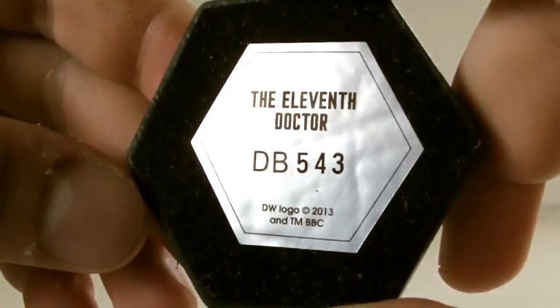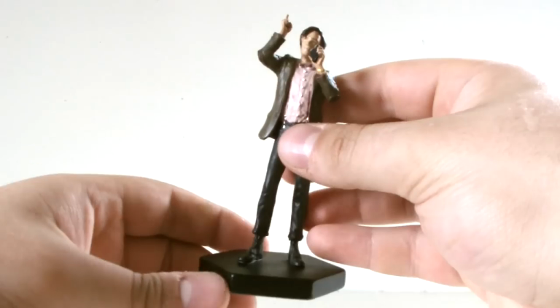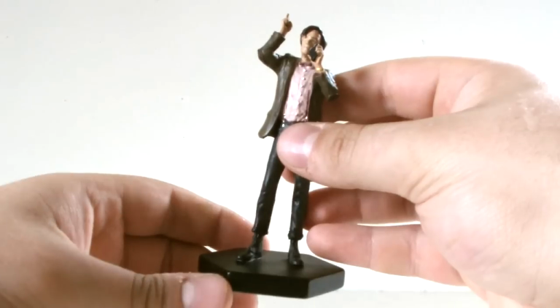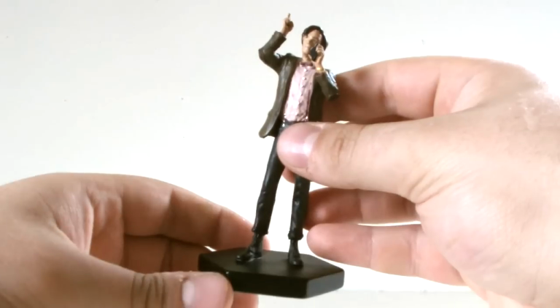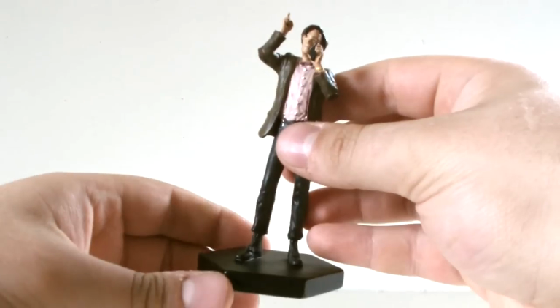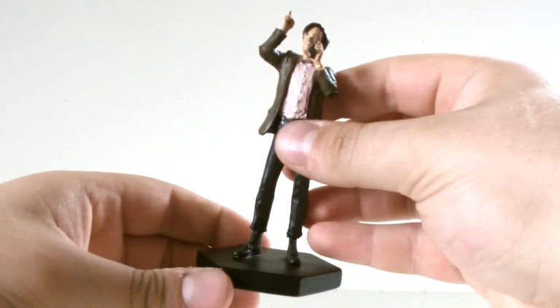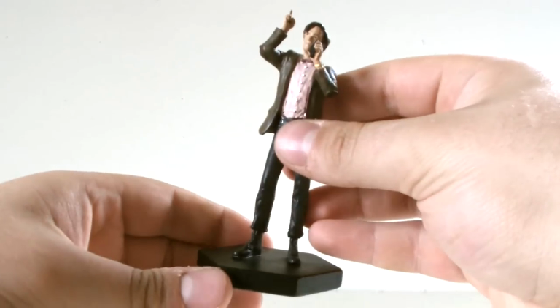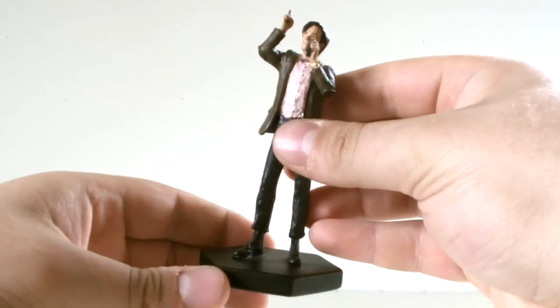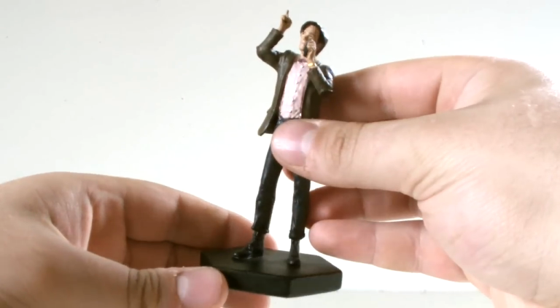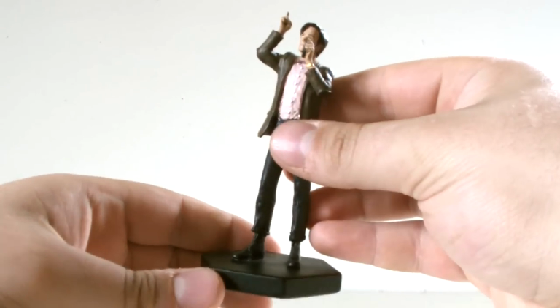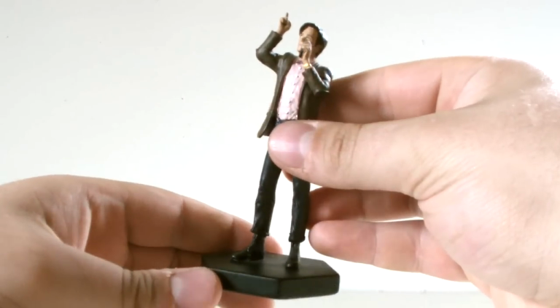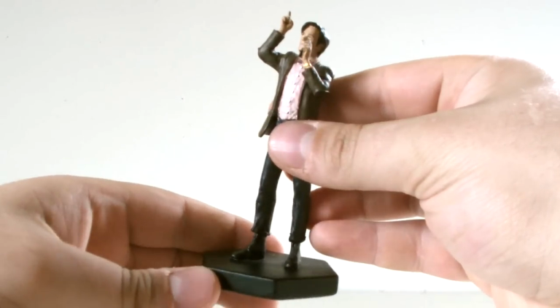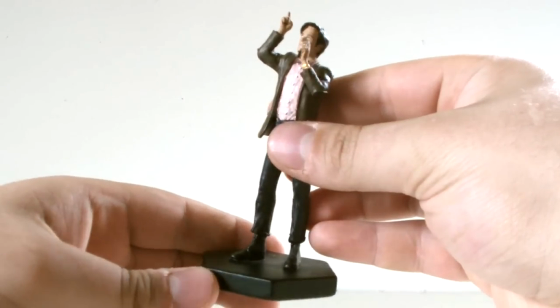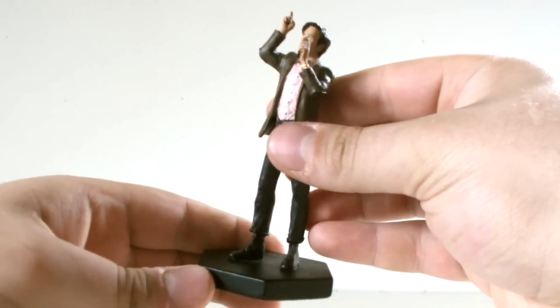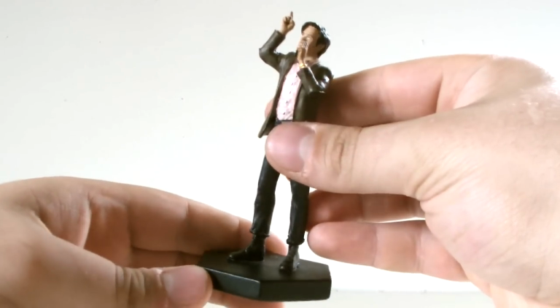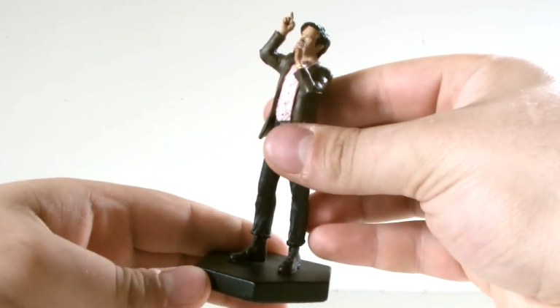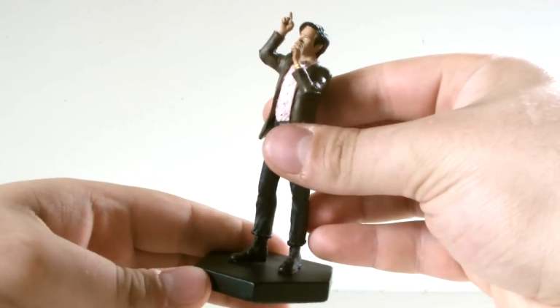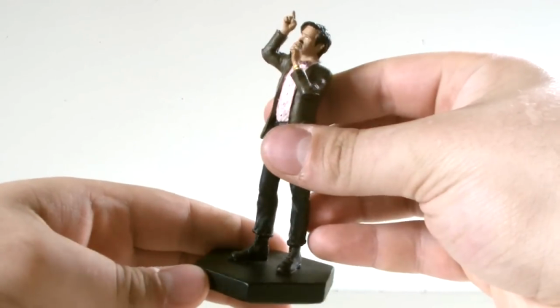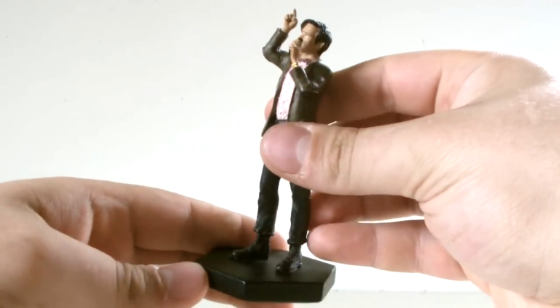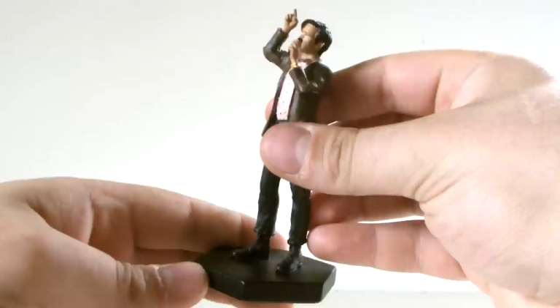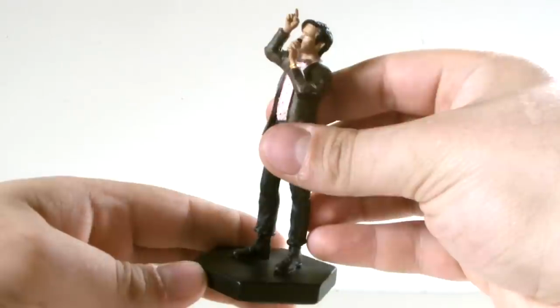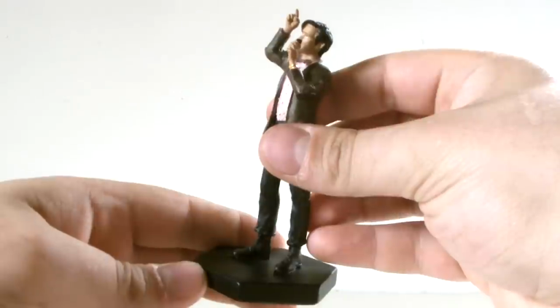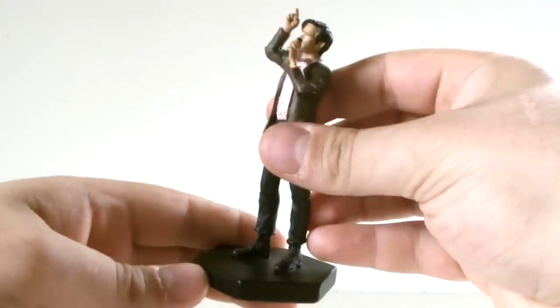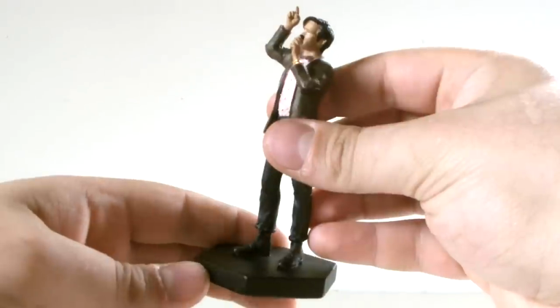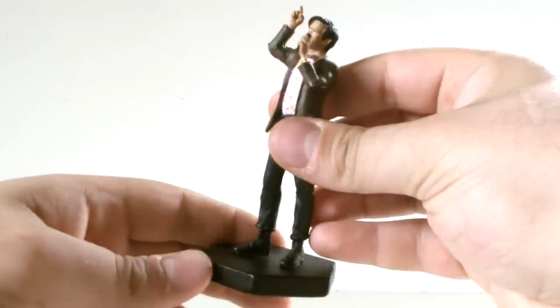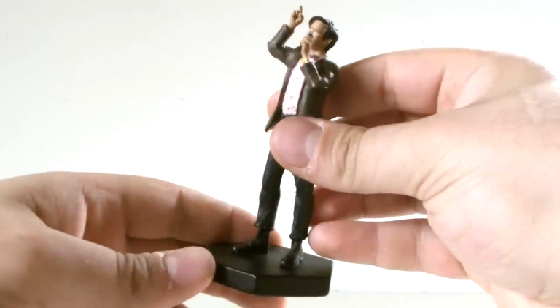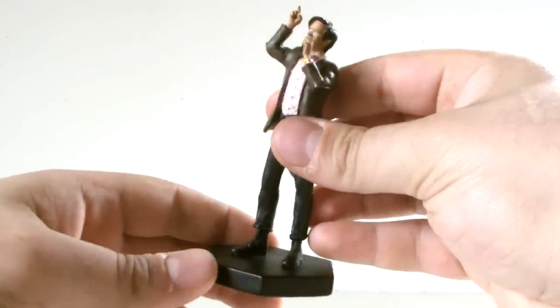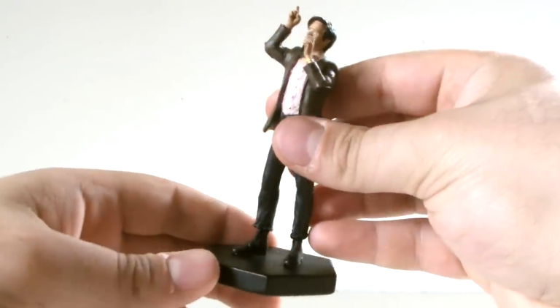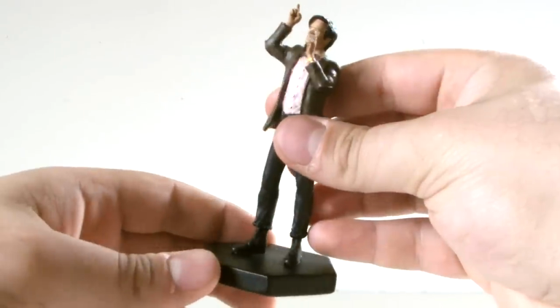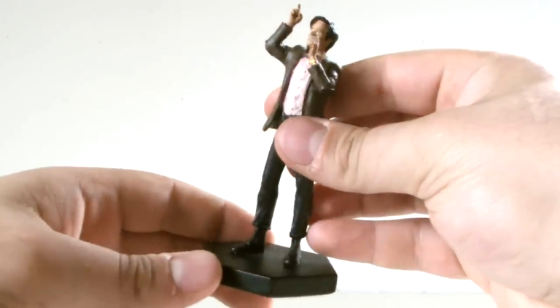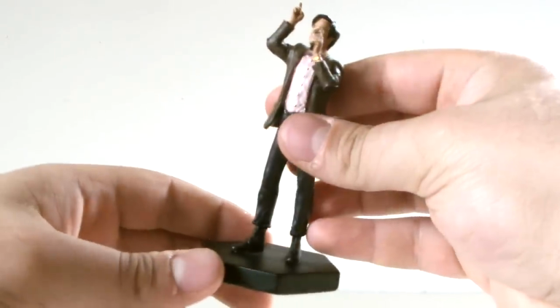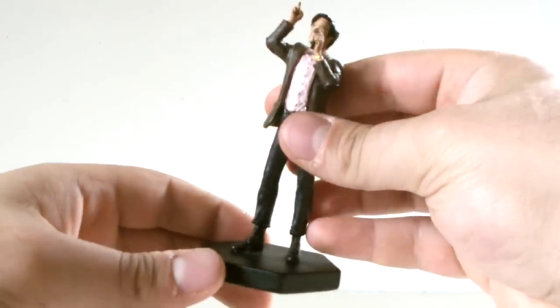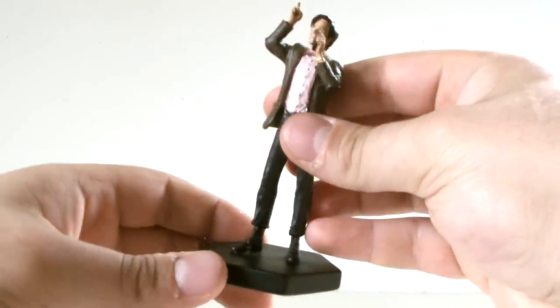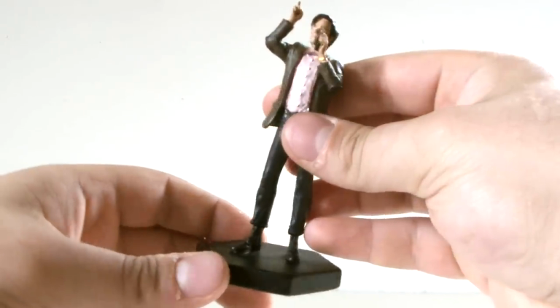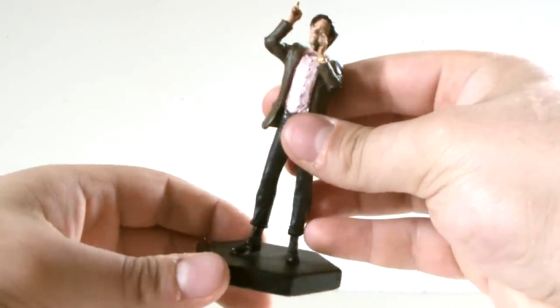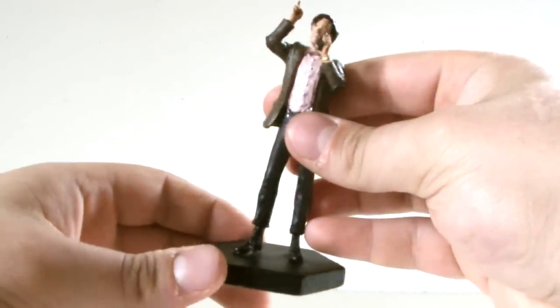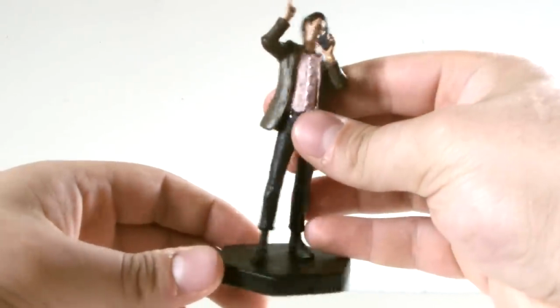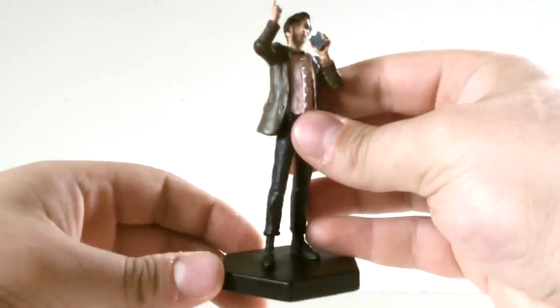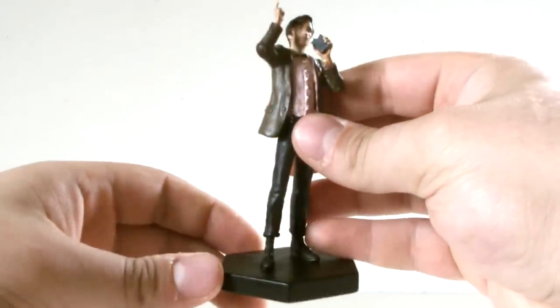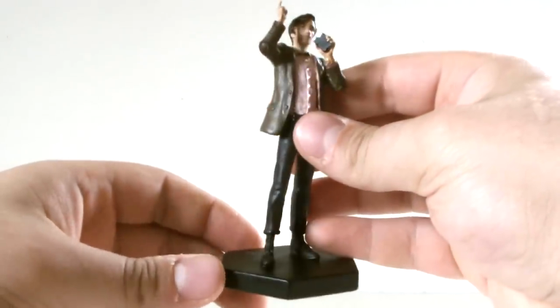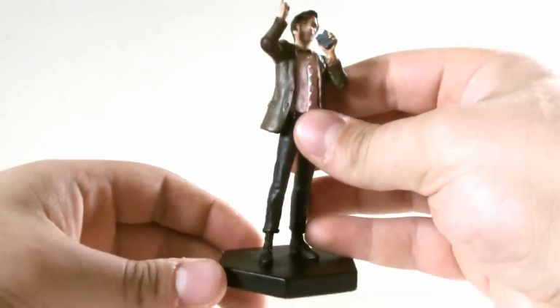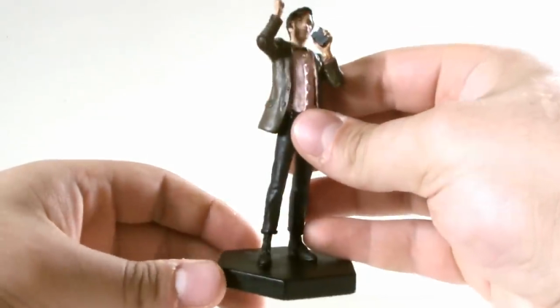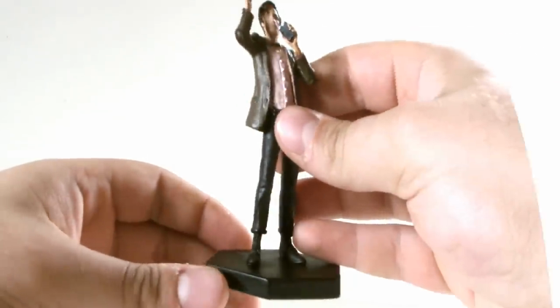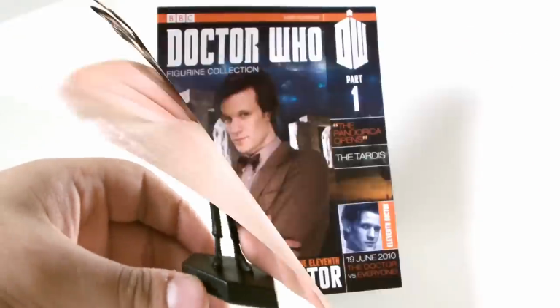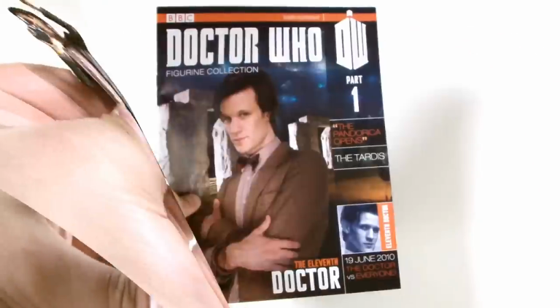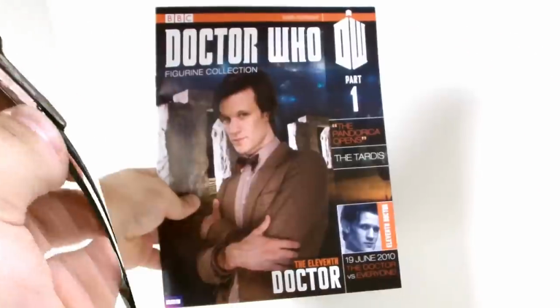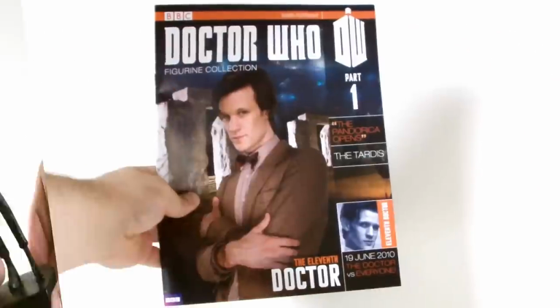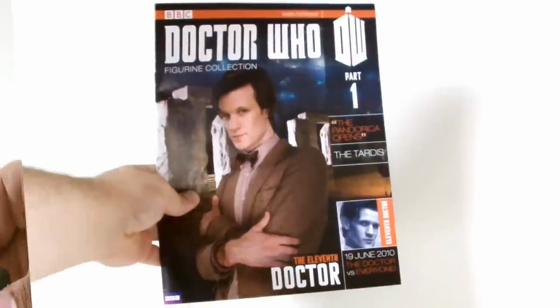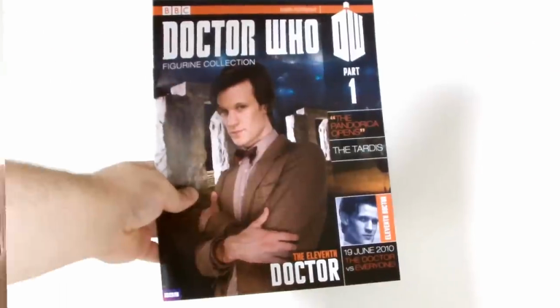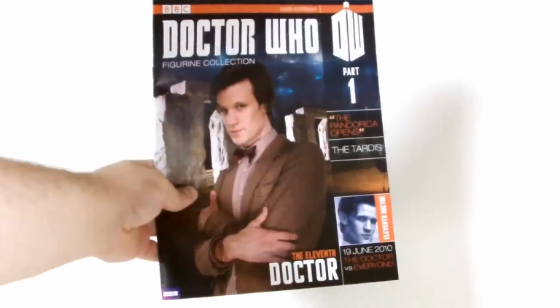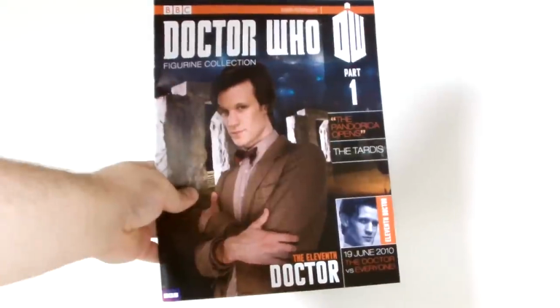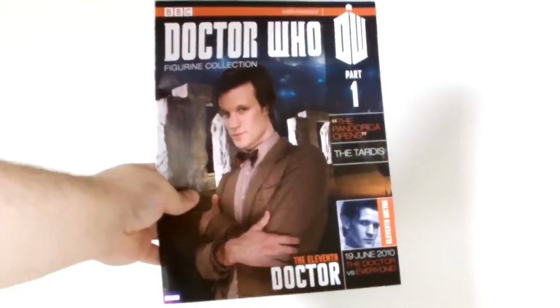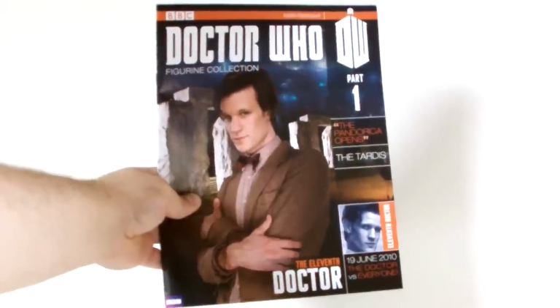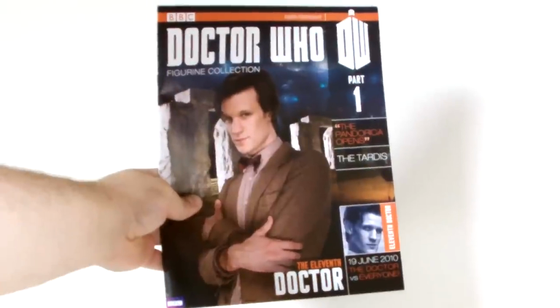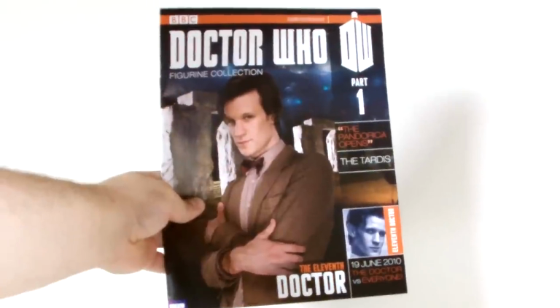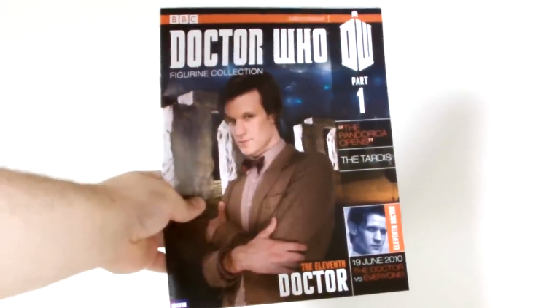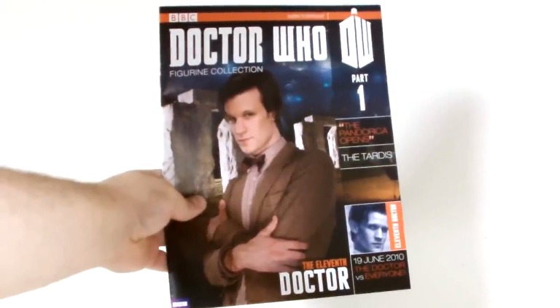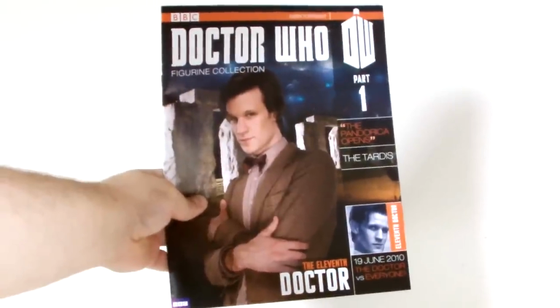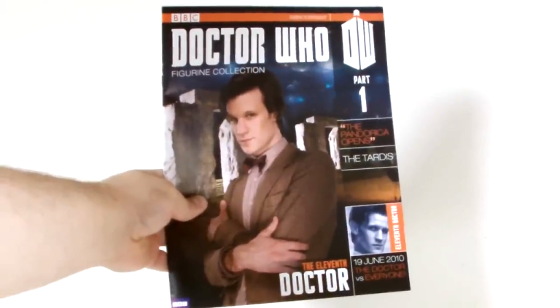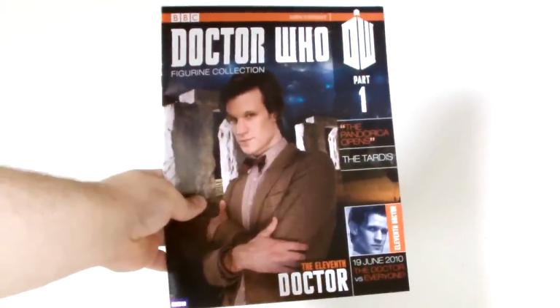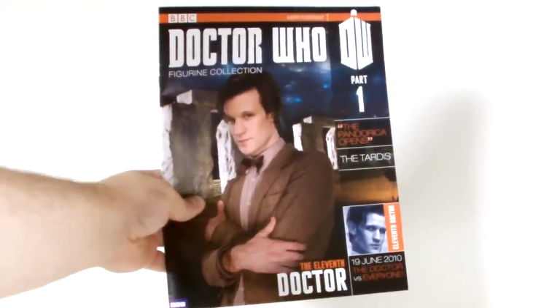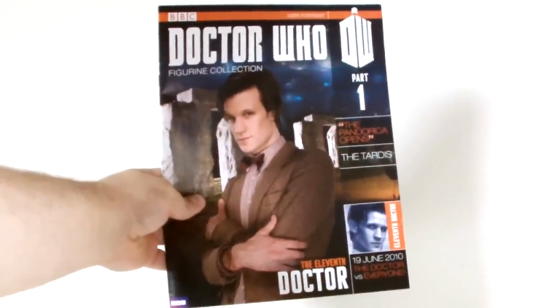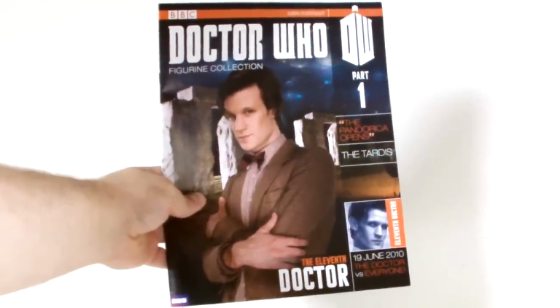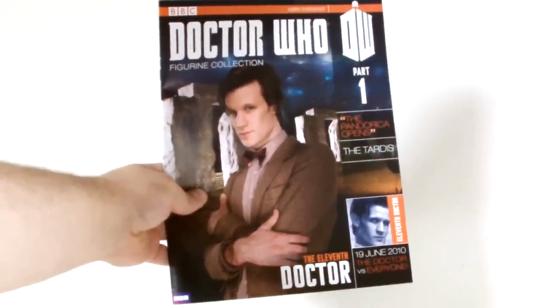So overall for detail, it's fair, but does leave a lot to be desired. Let's quickly move on to the companion magazine.